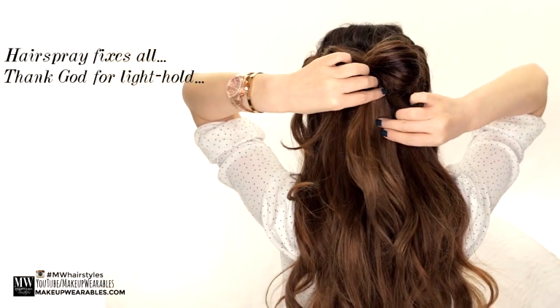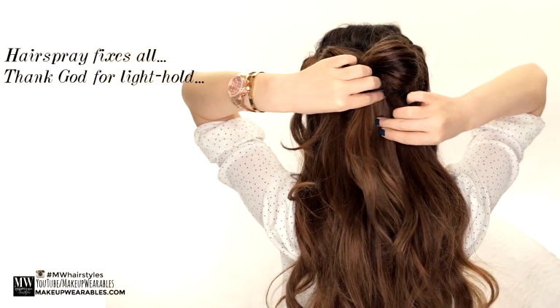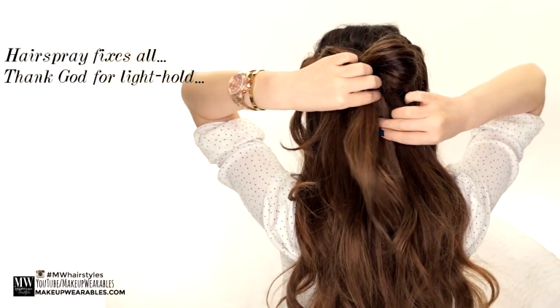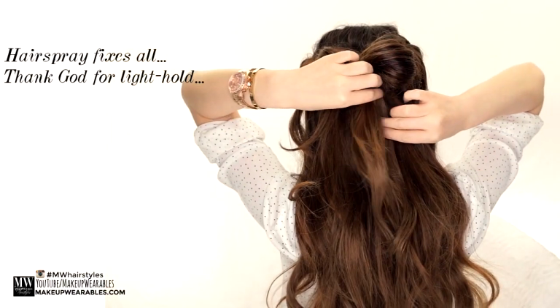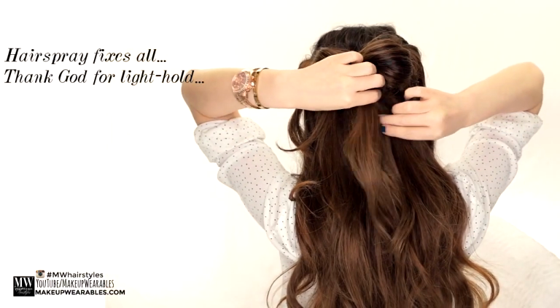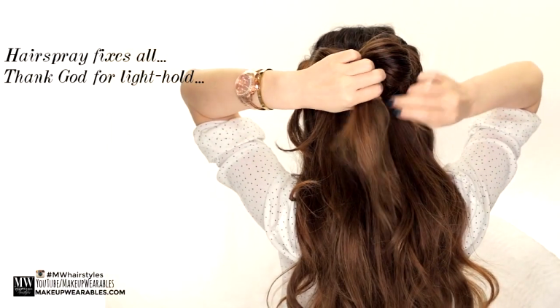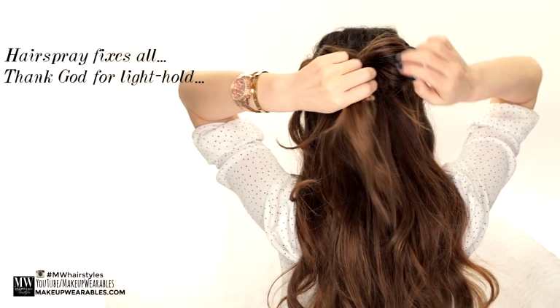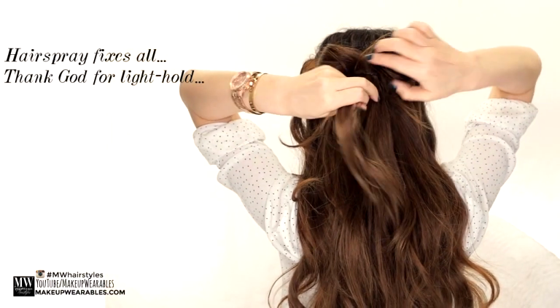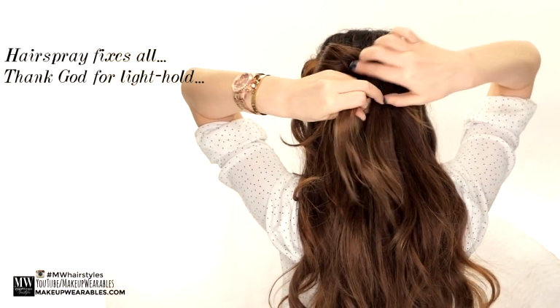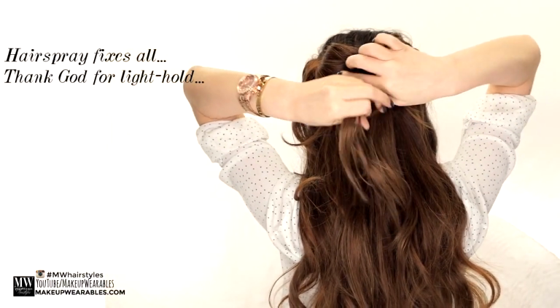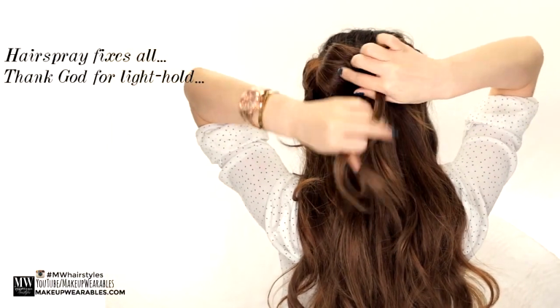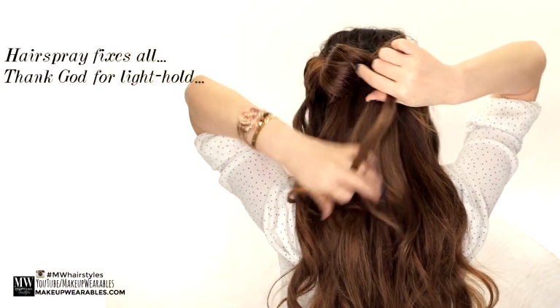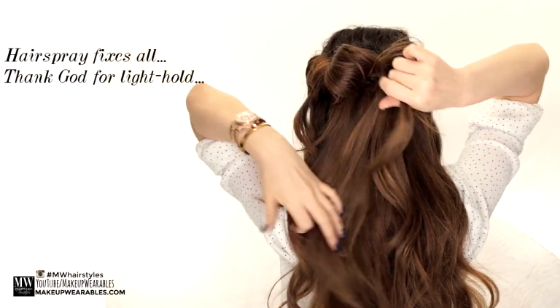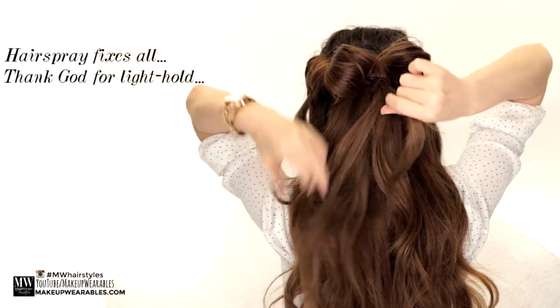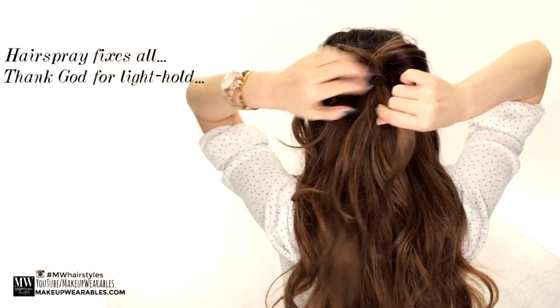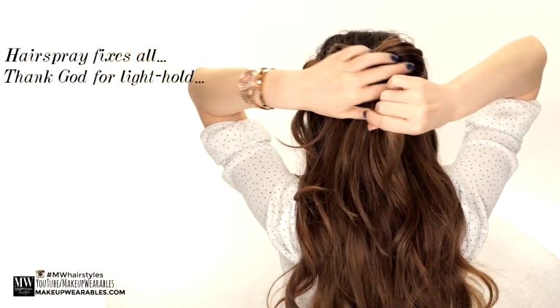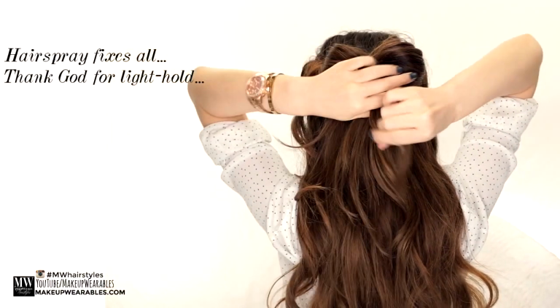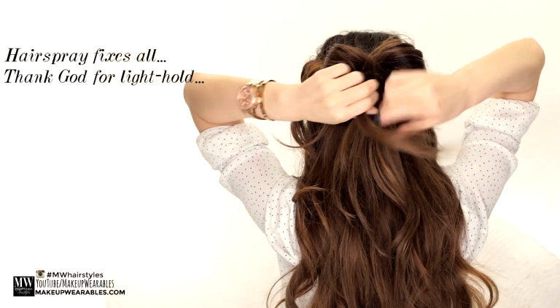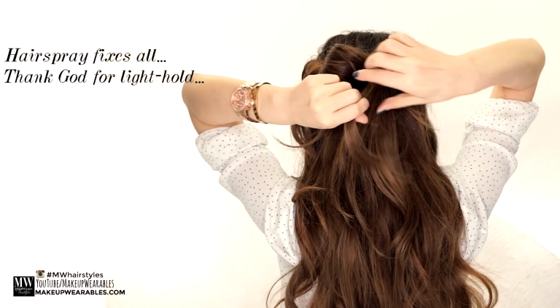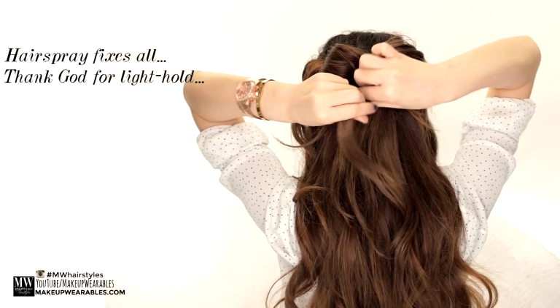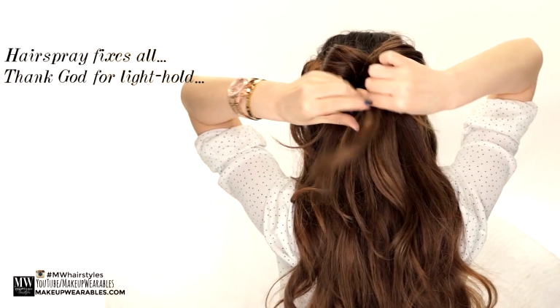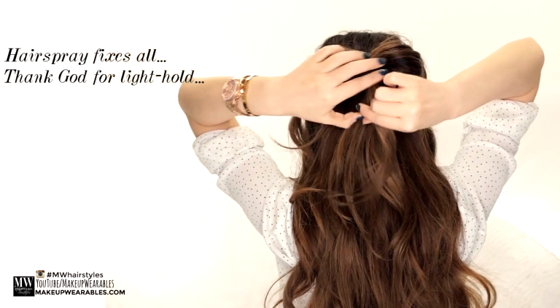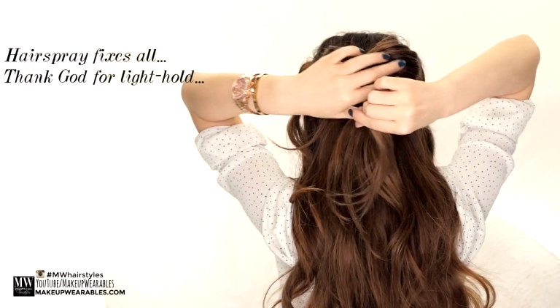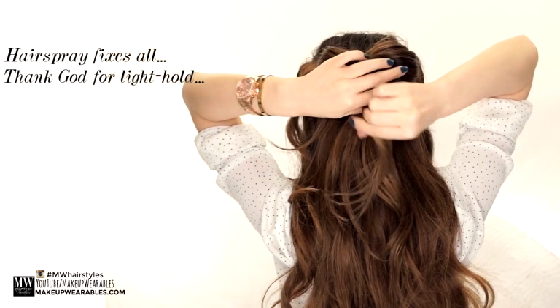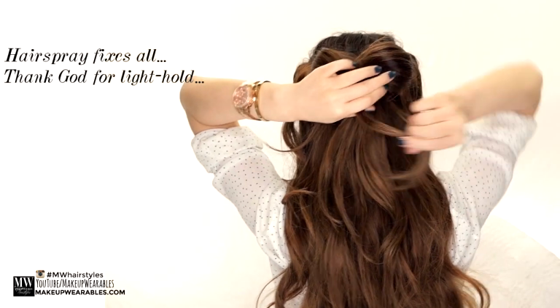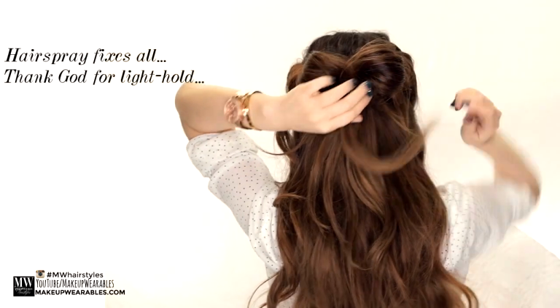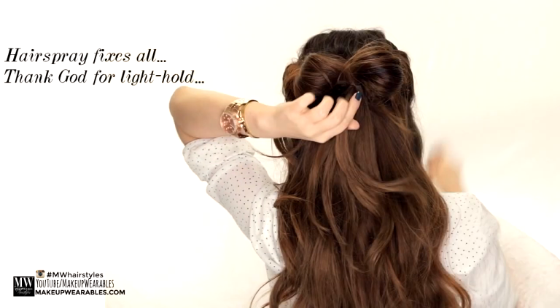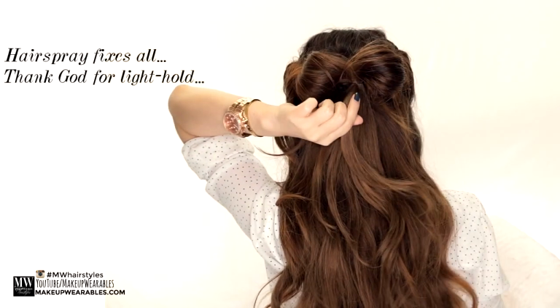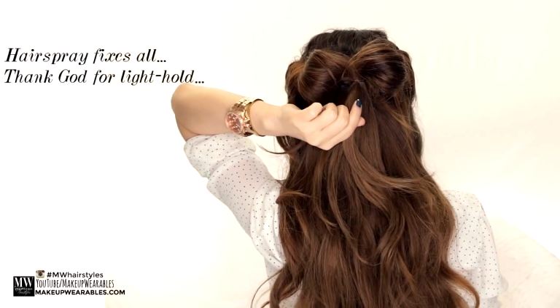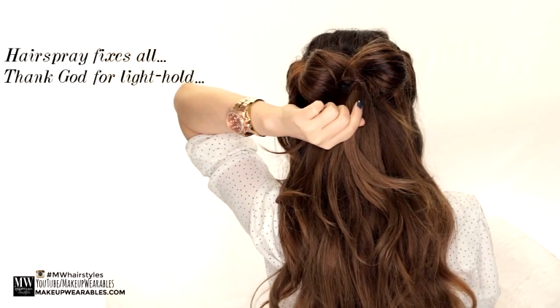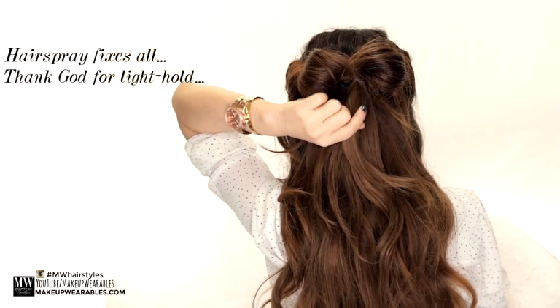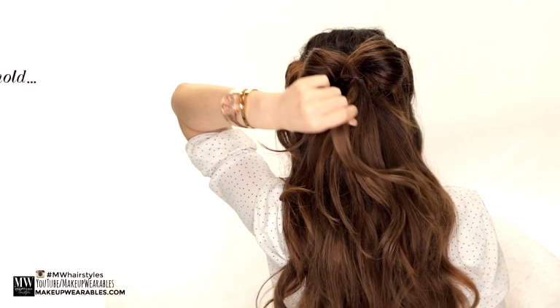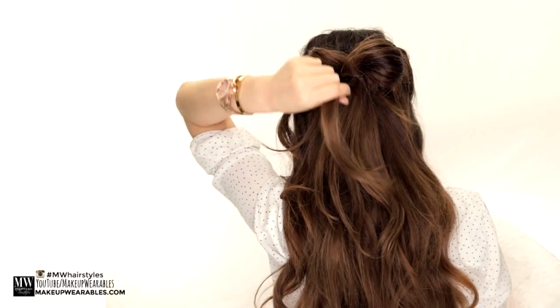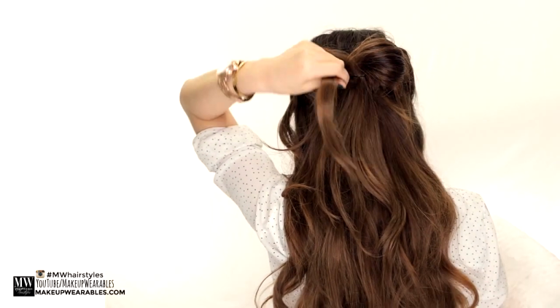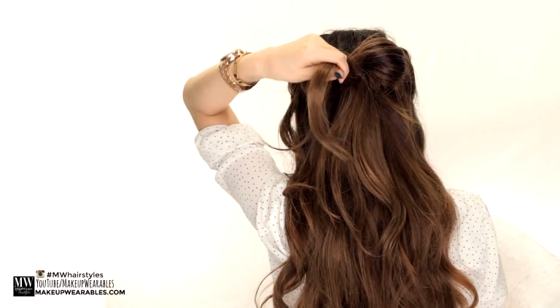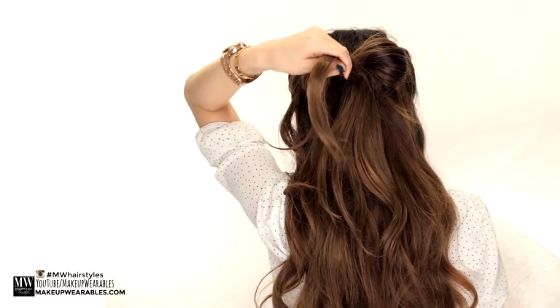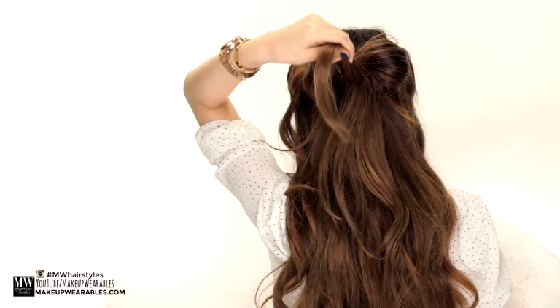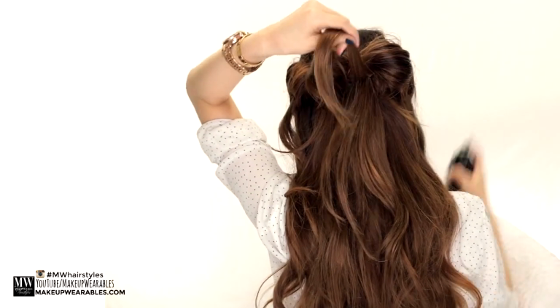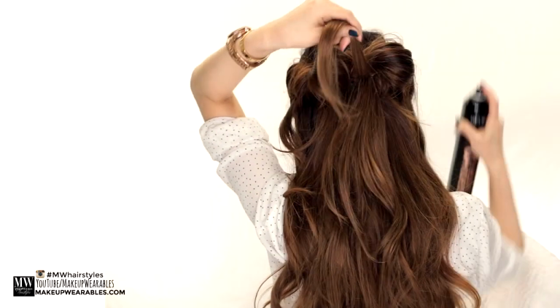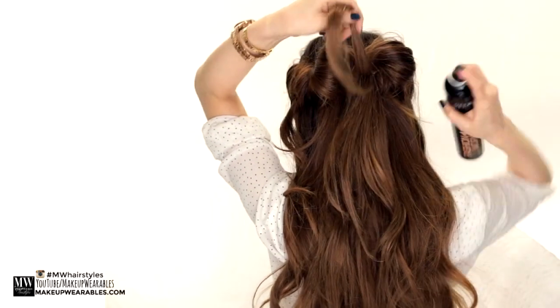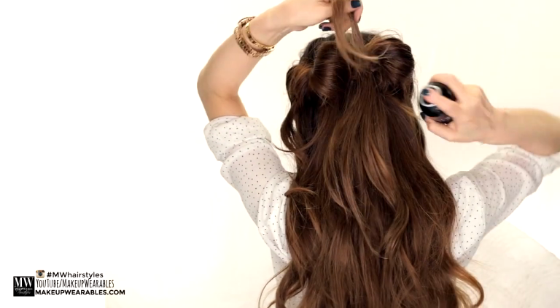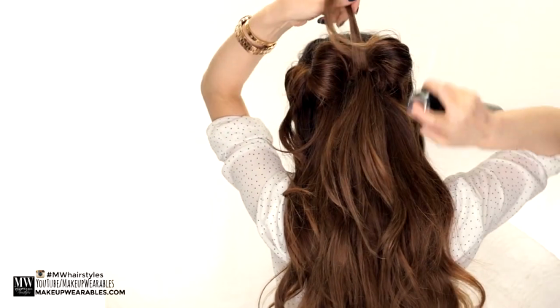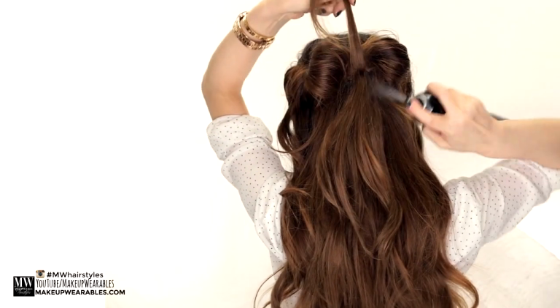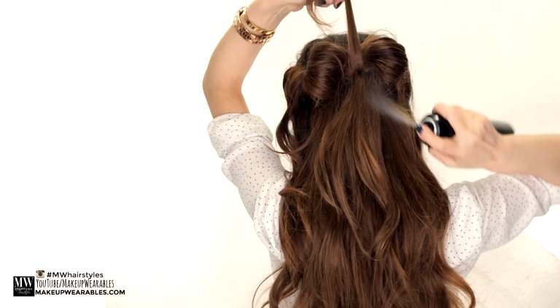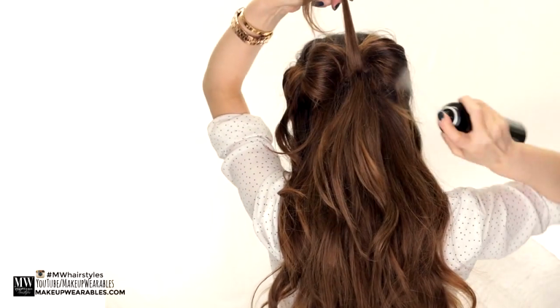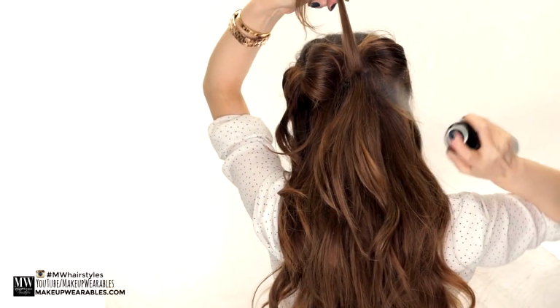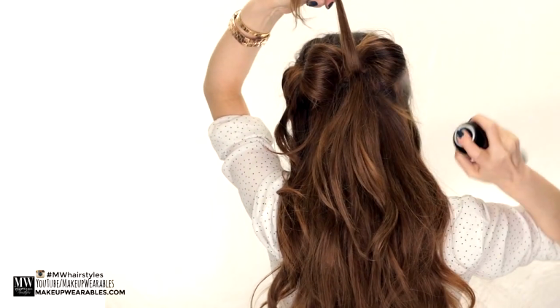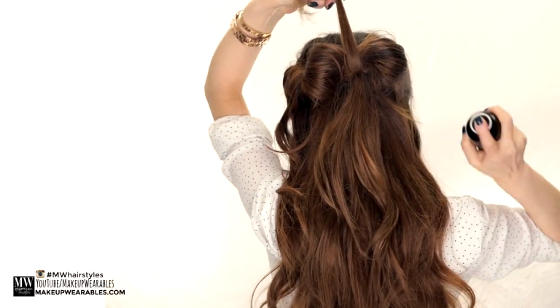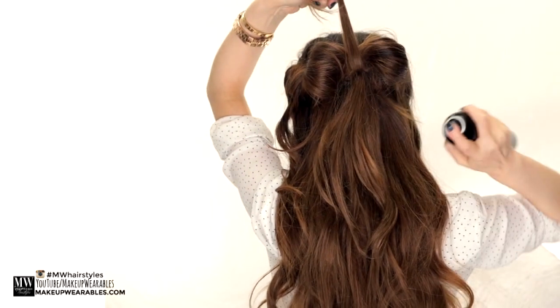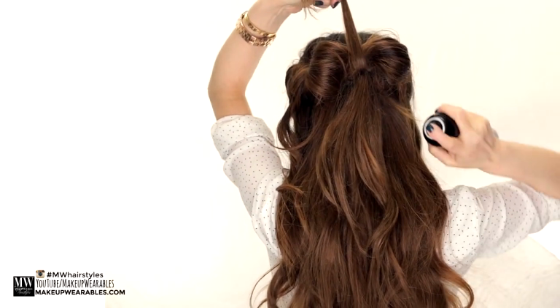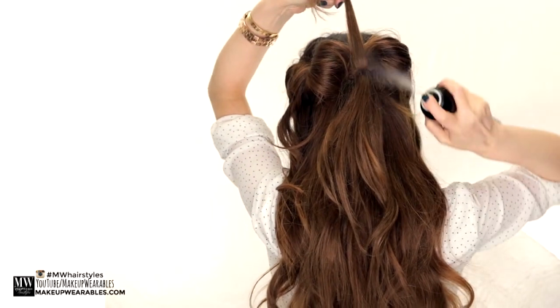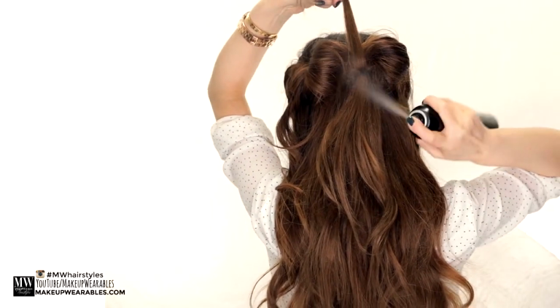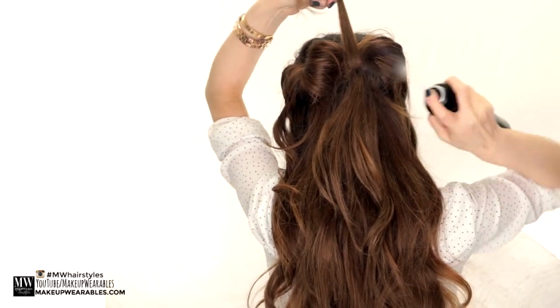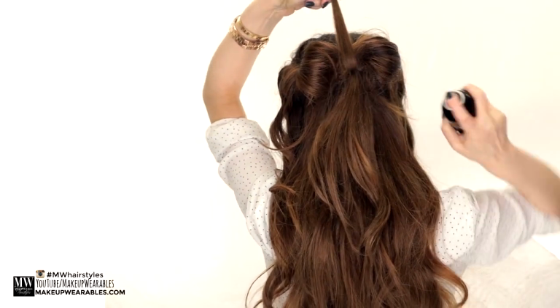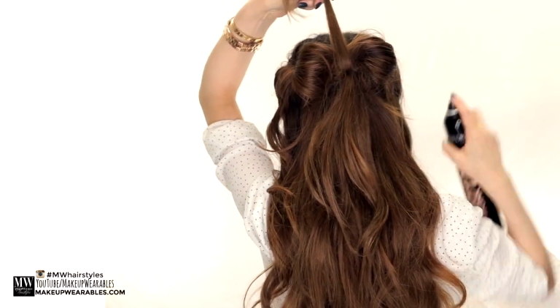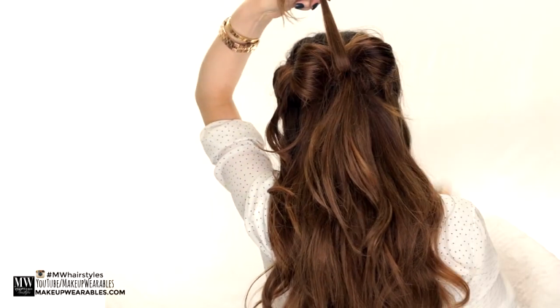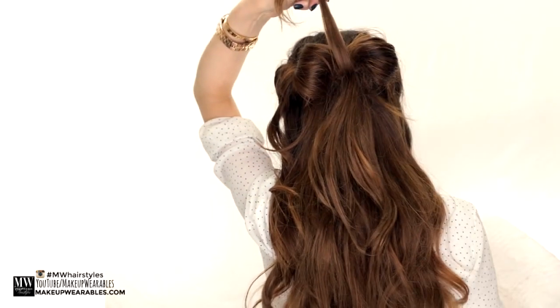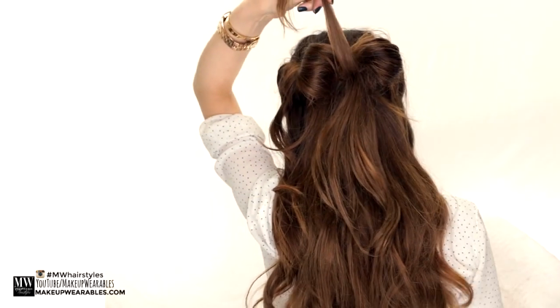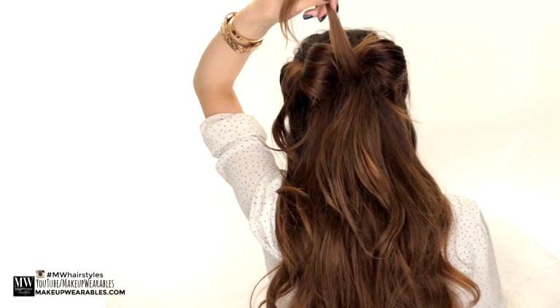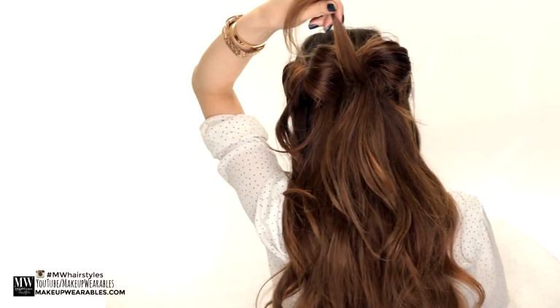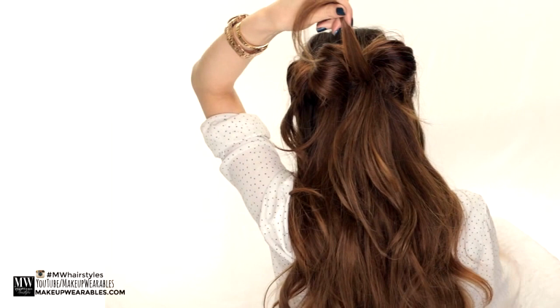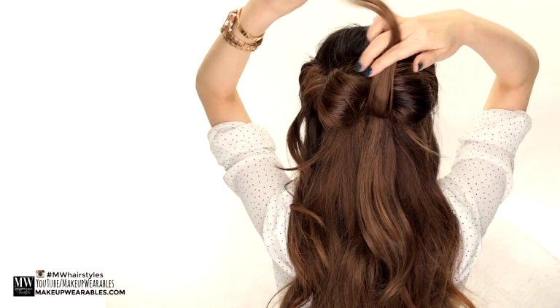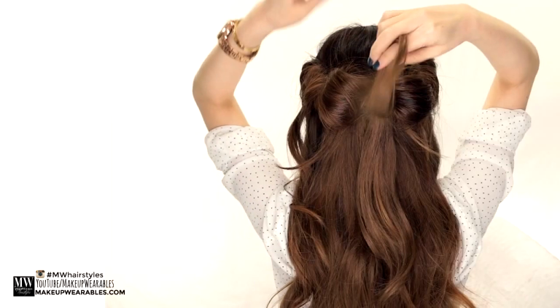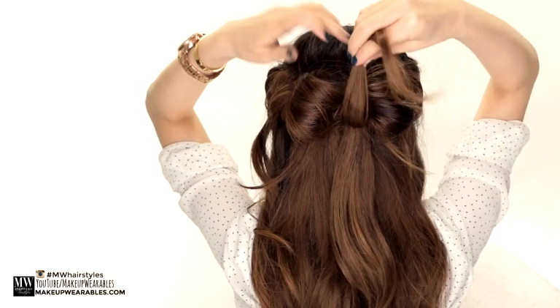So once you've got your basic shape, take some hair from the ponytail and lay it over the middle part of the bow before pinning it.